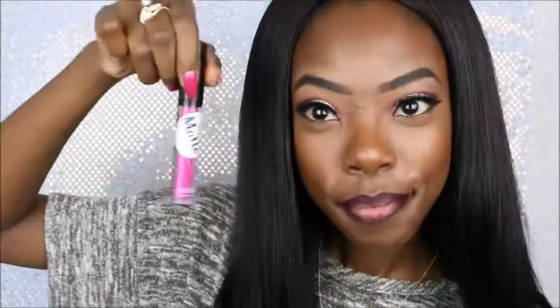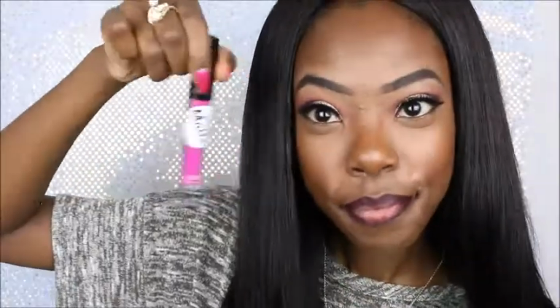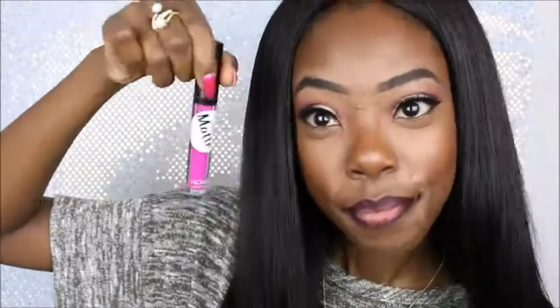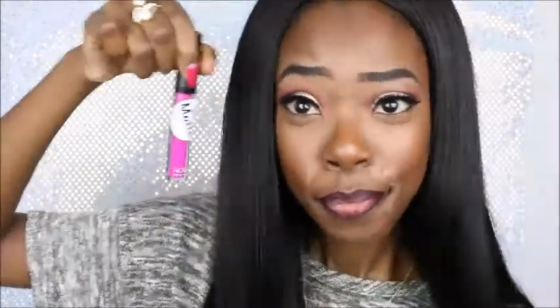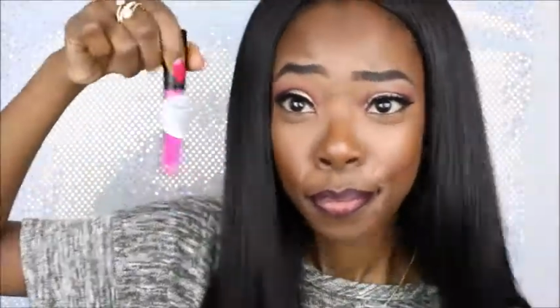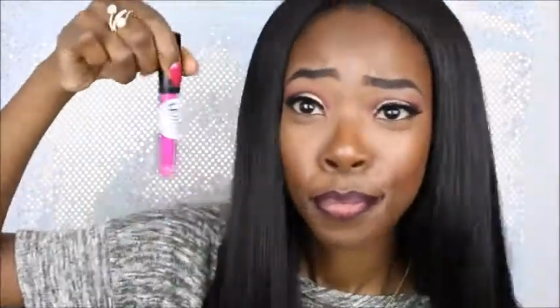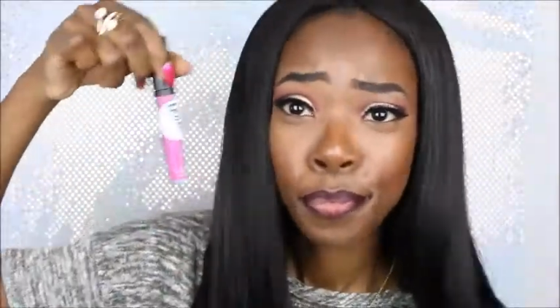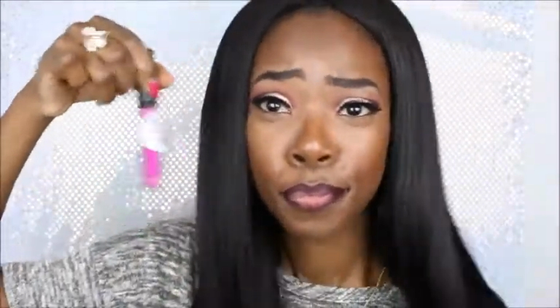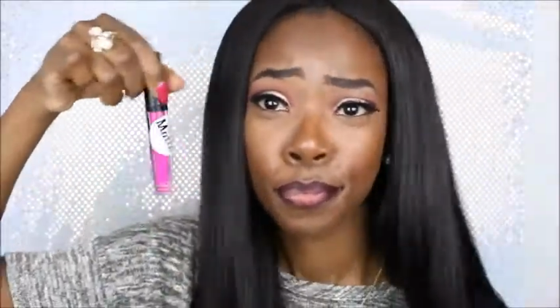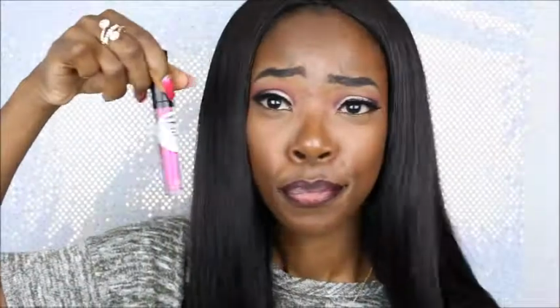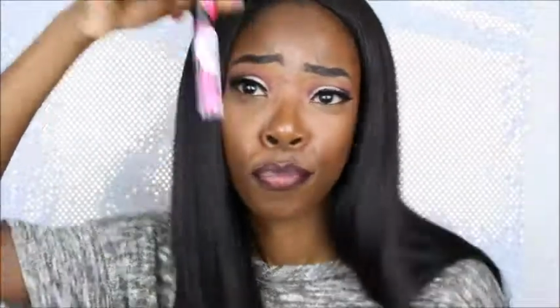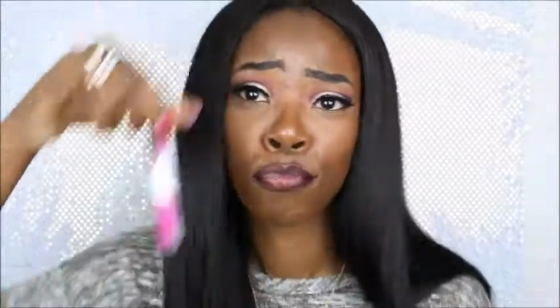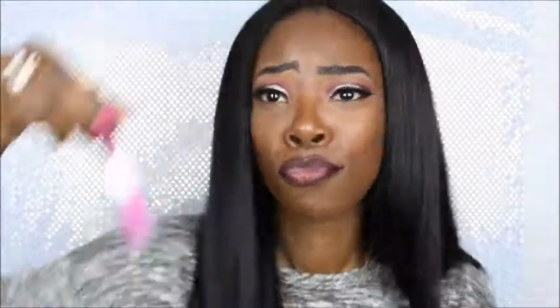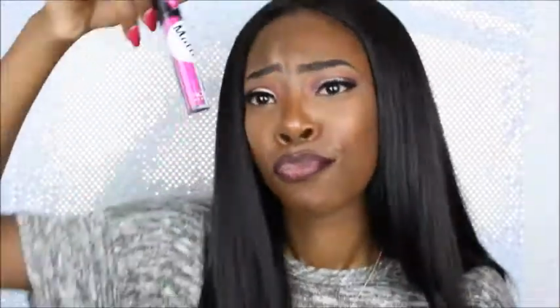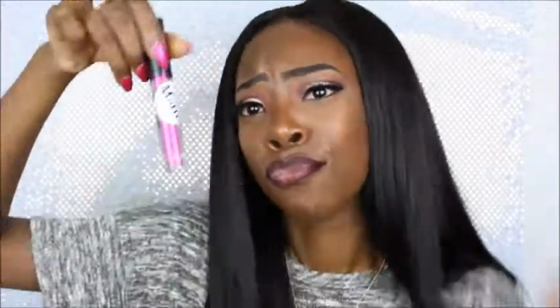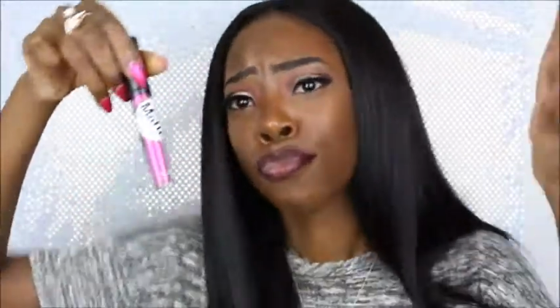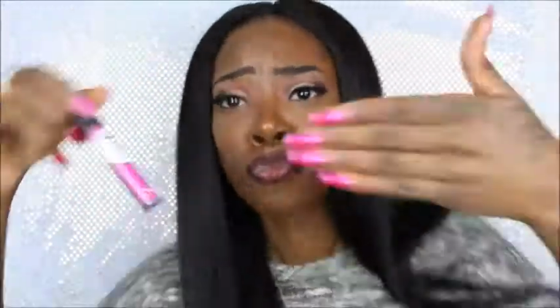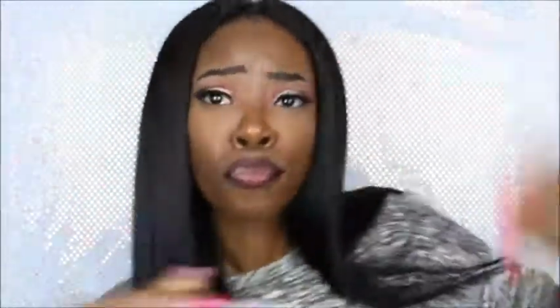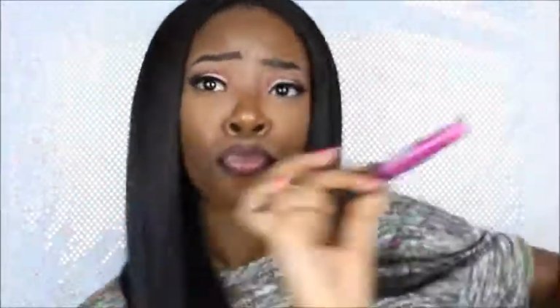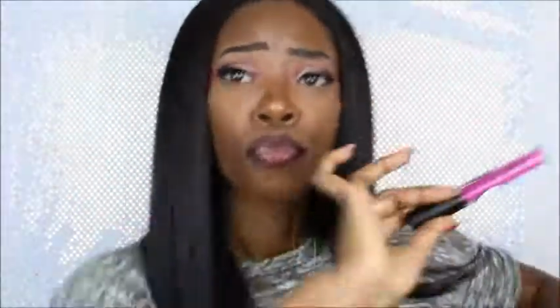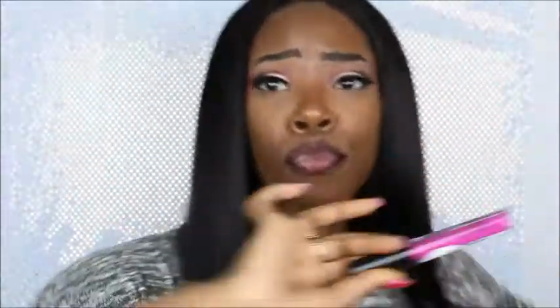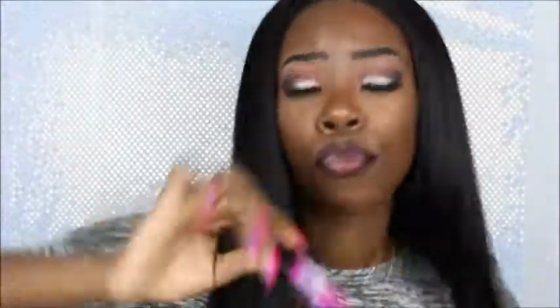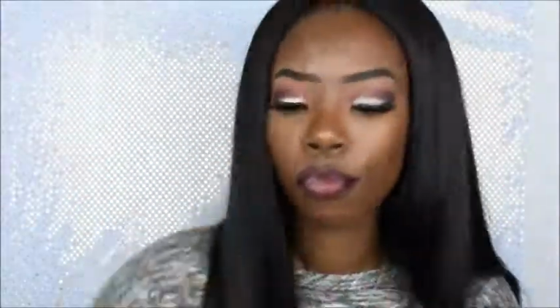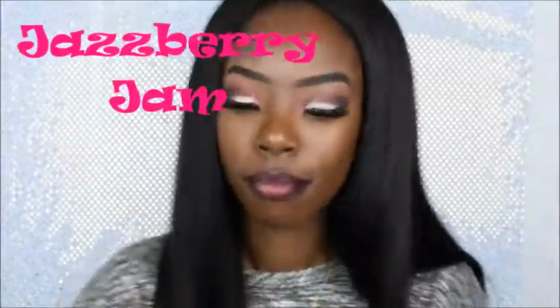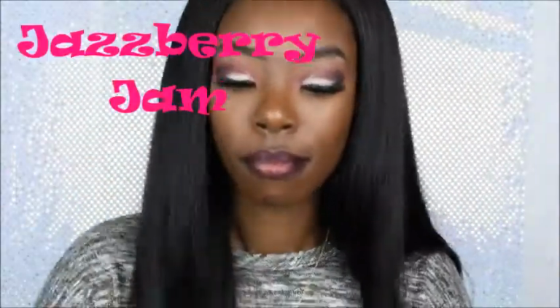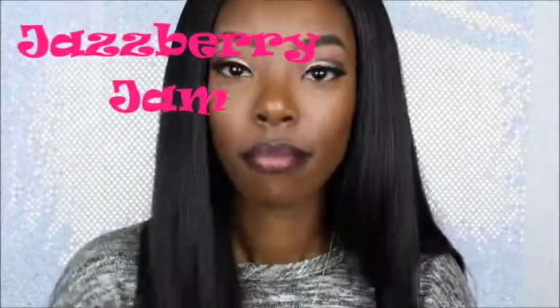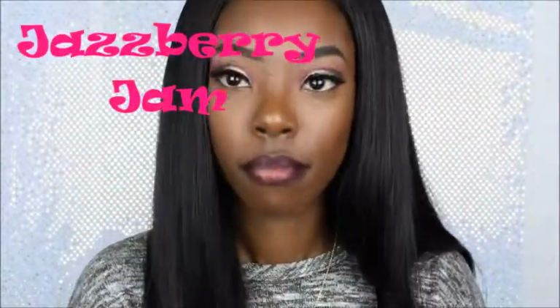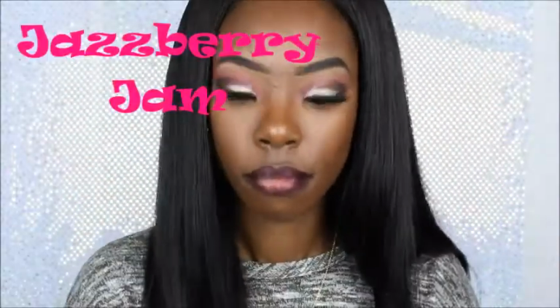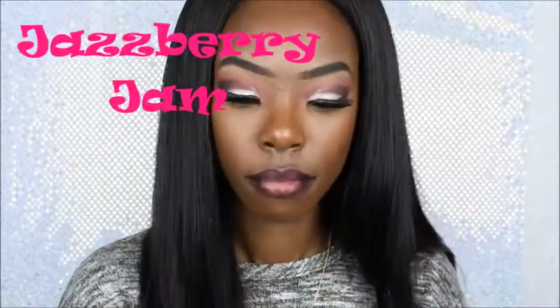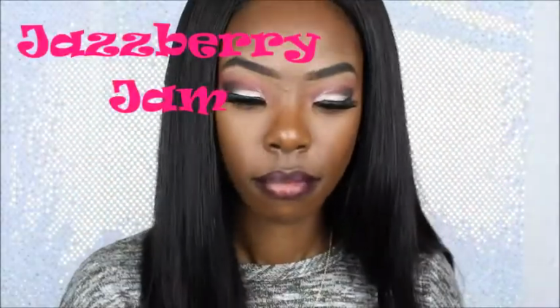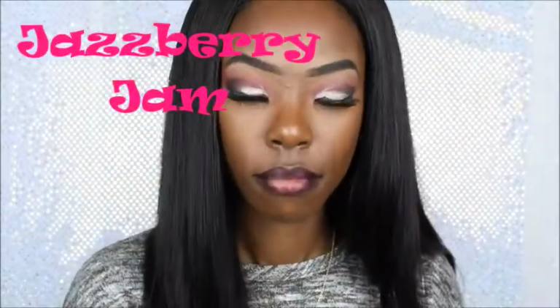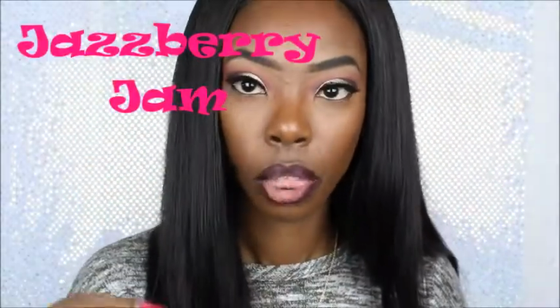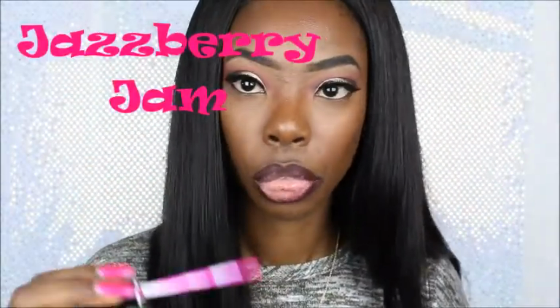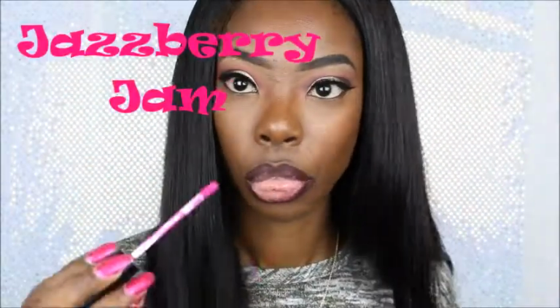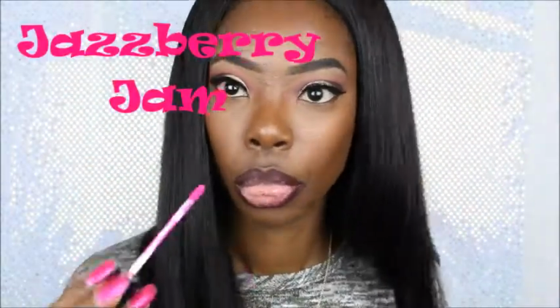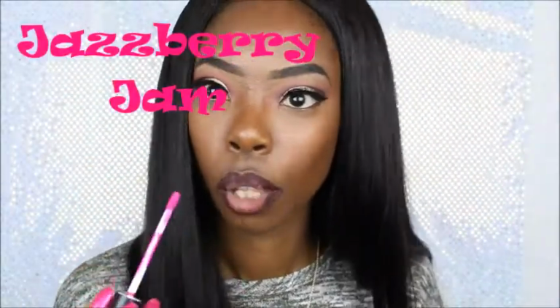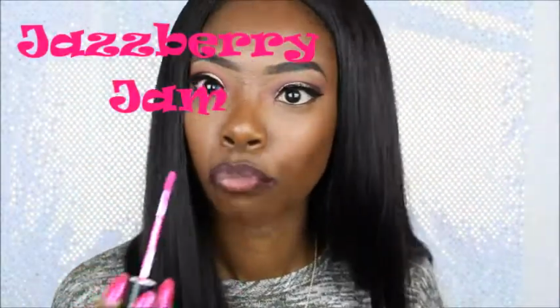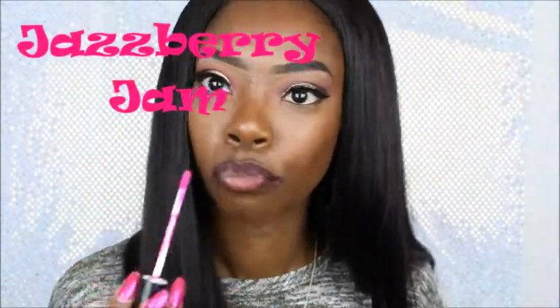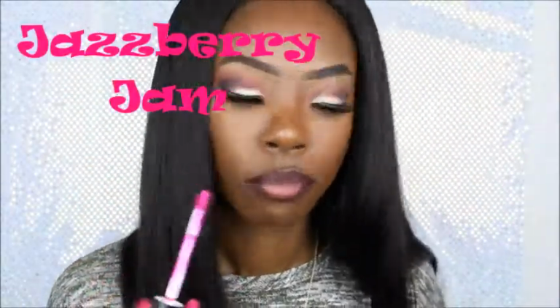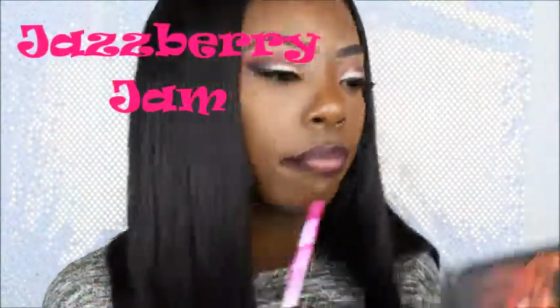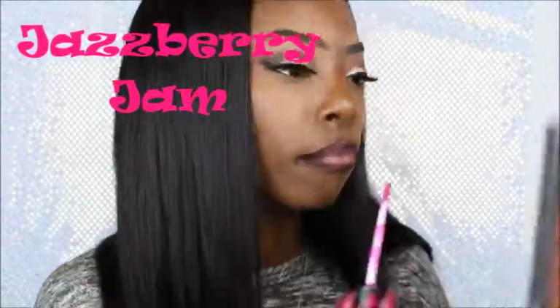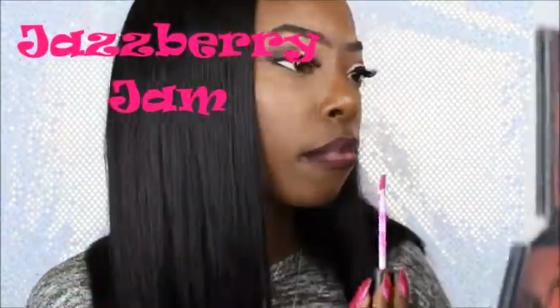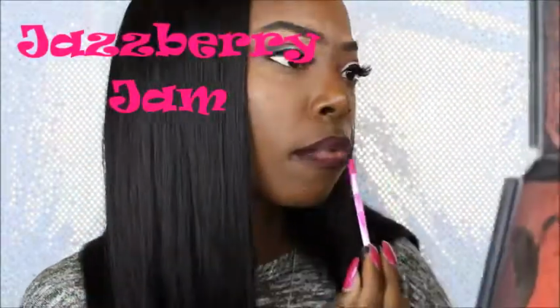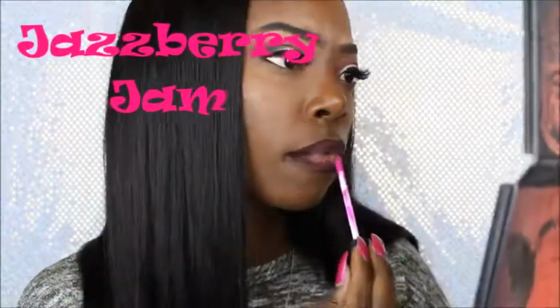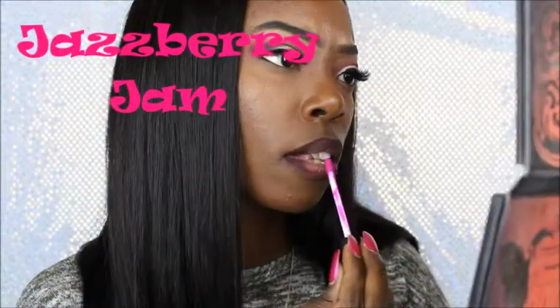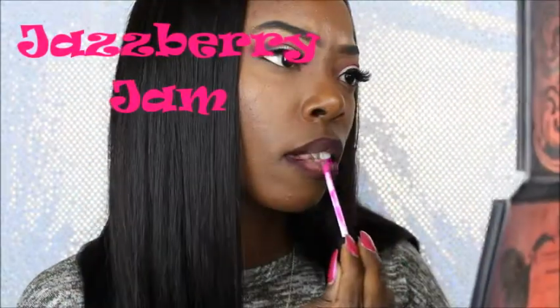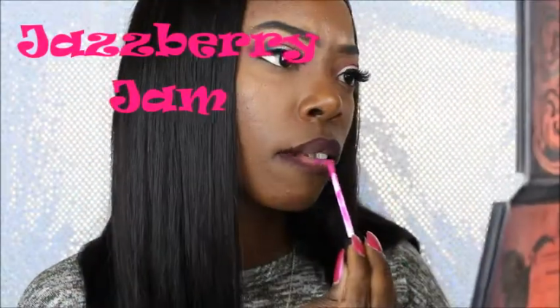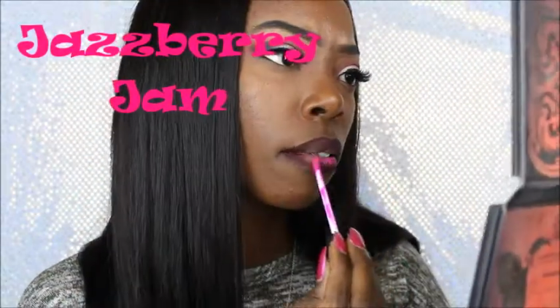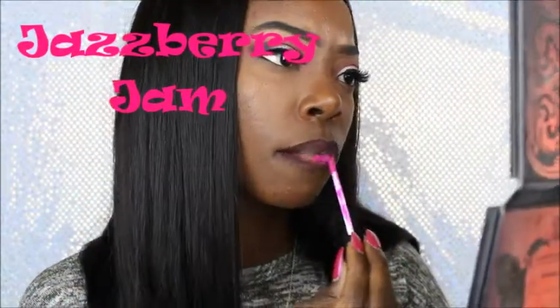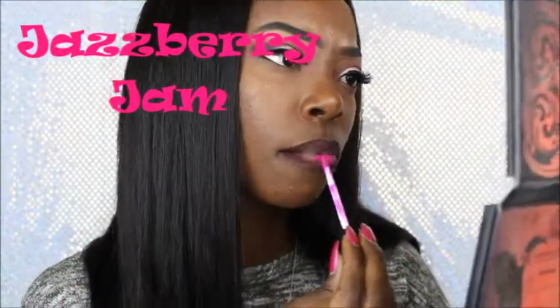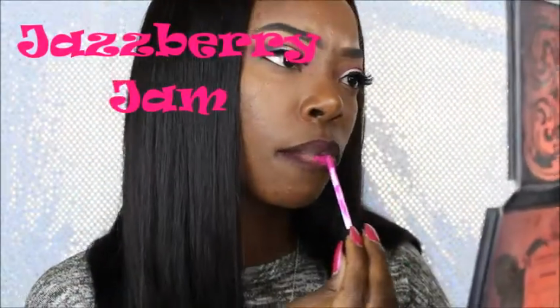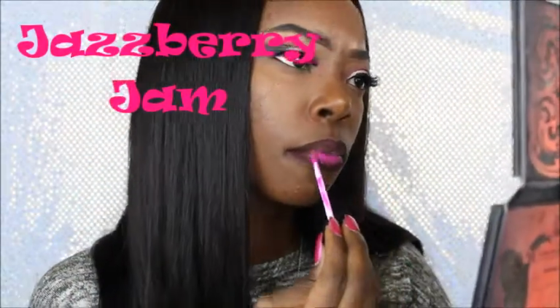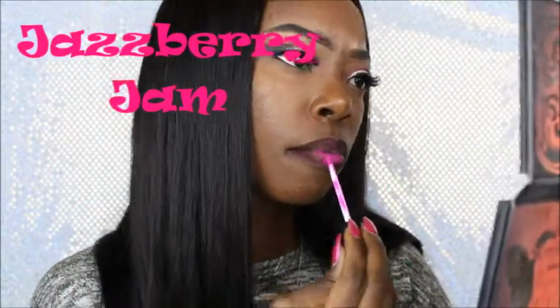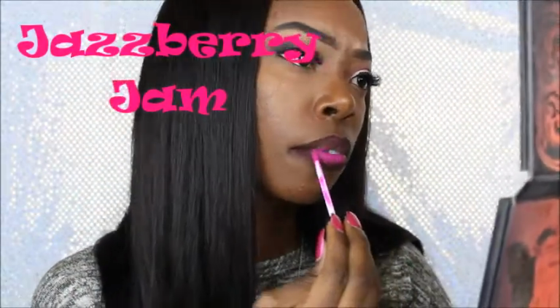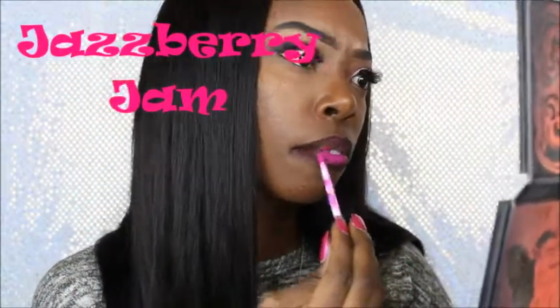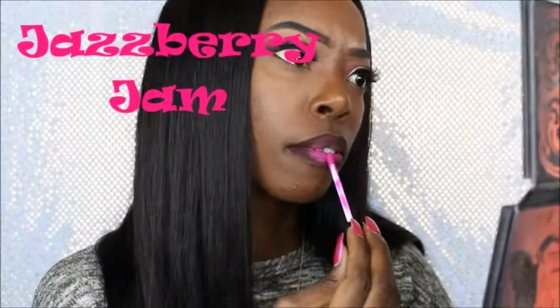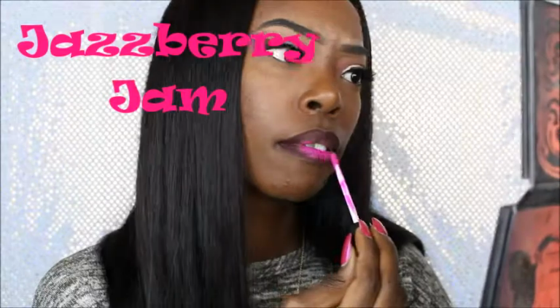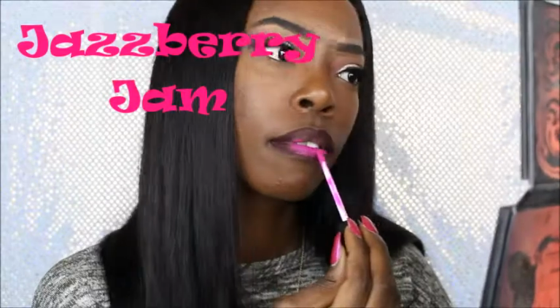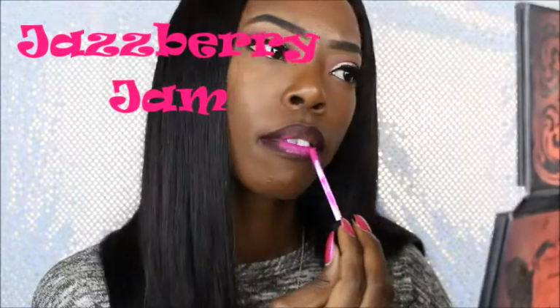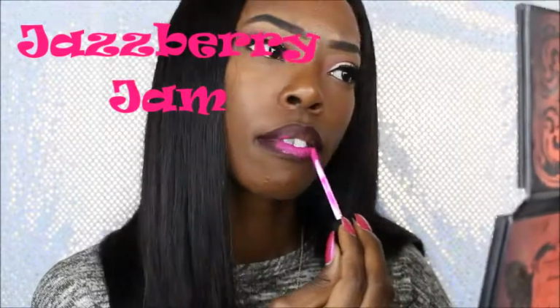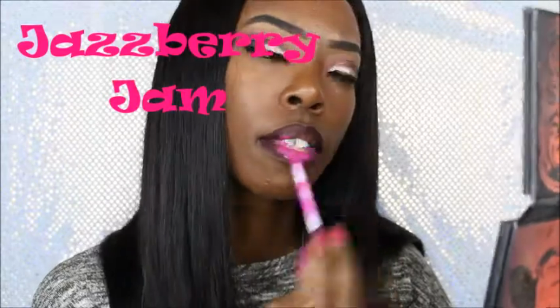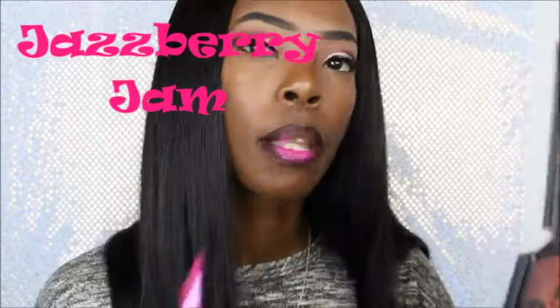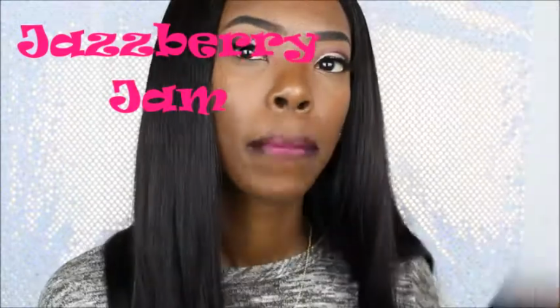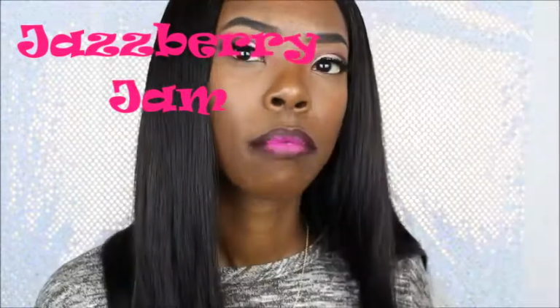Next I am using Nicka K True Matte in Jazzberry Jam — it's one of my favorites, y'all.